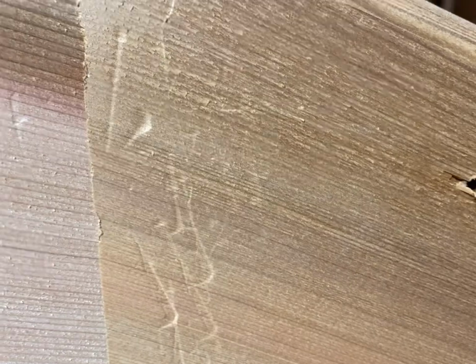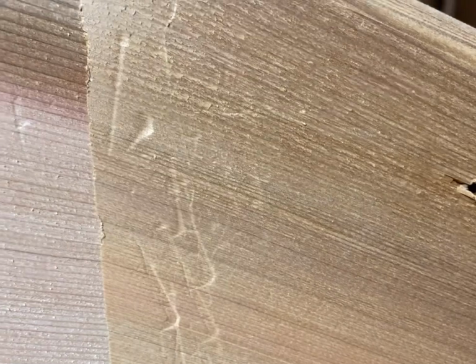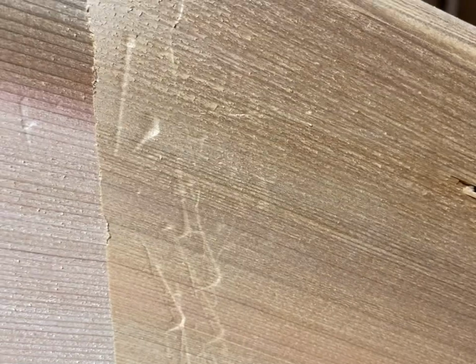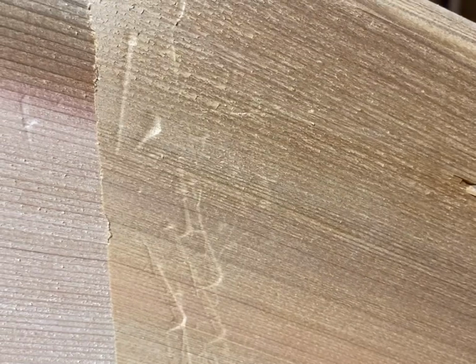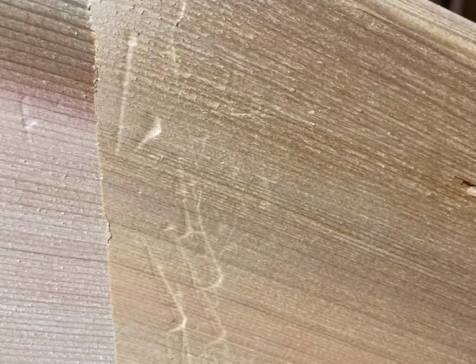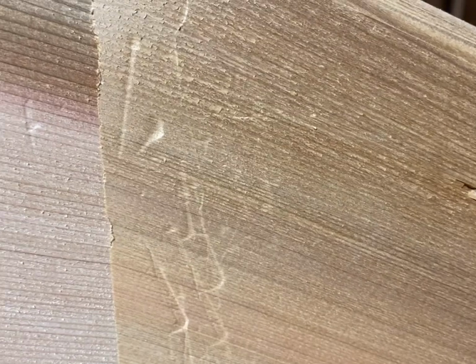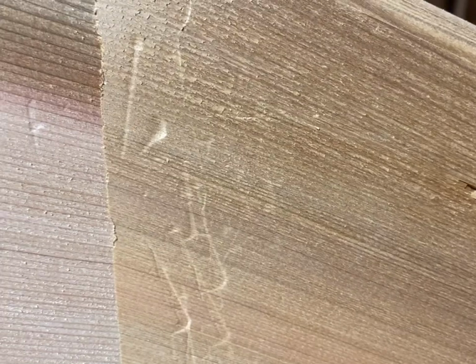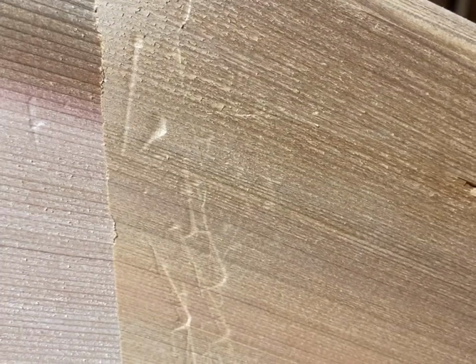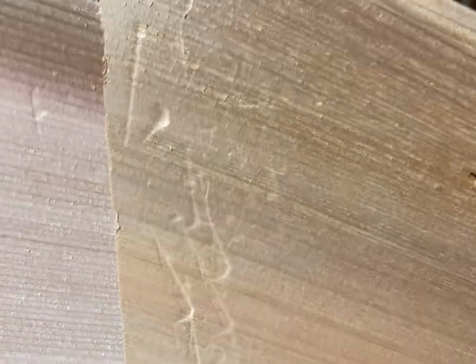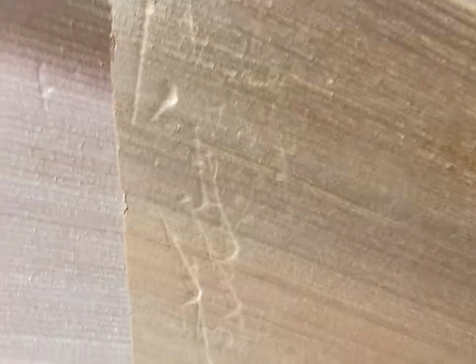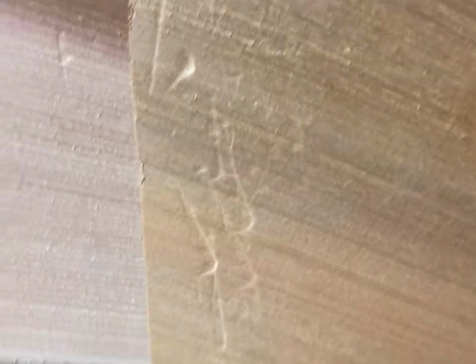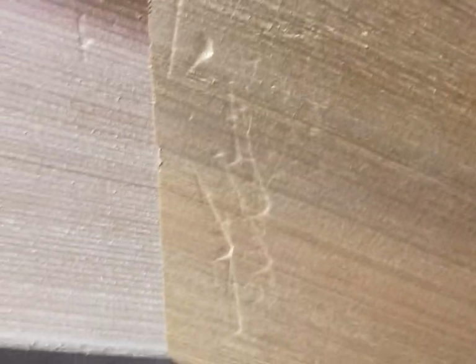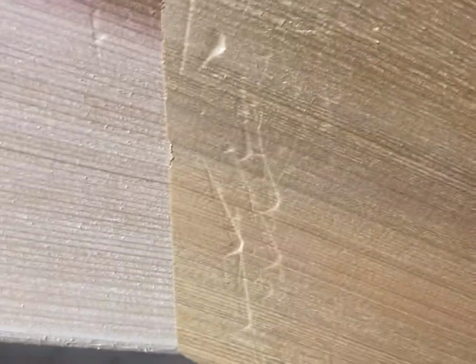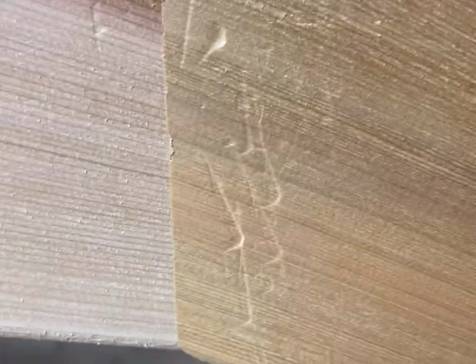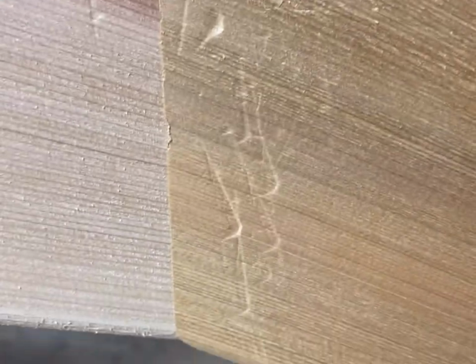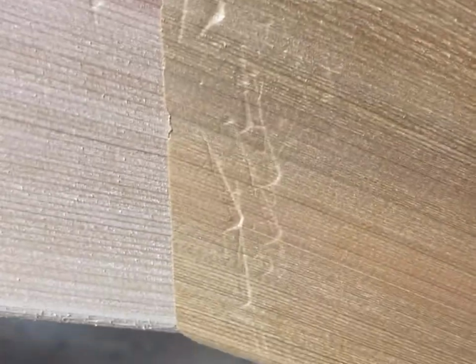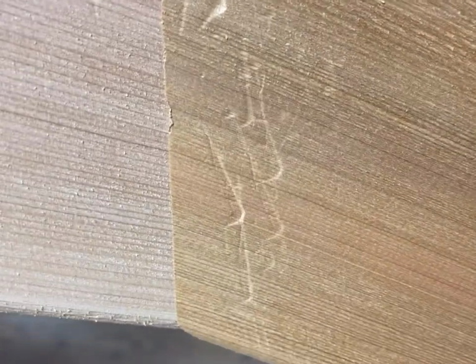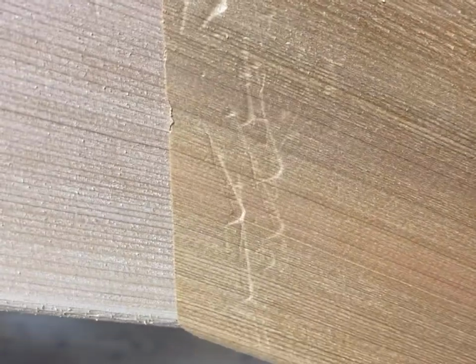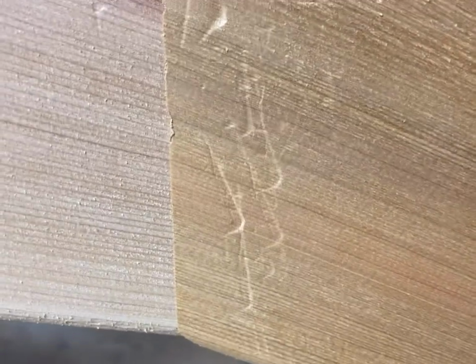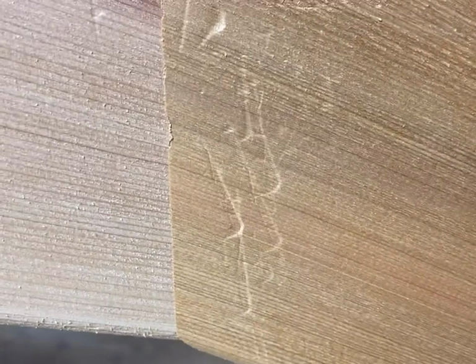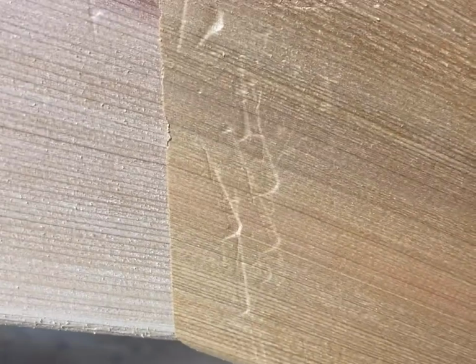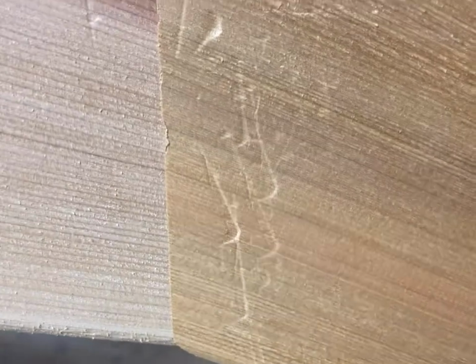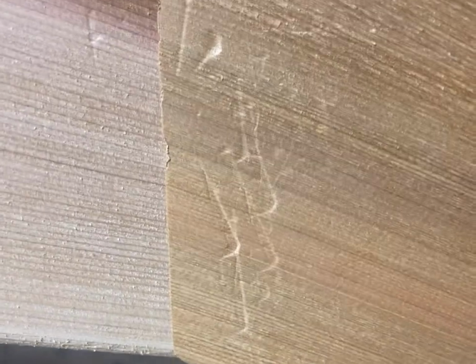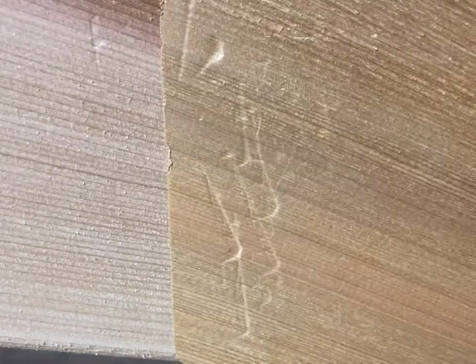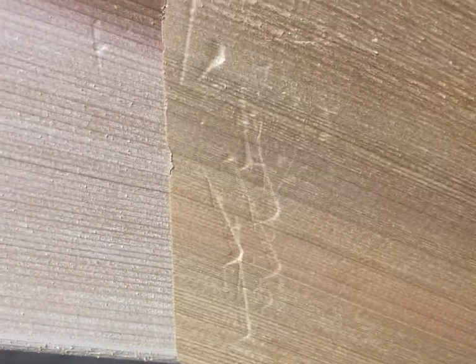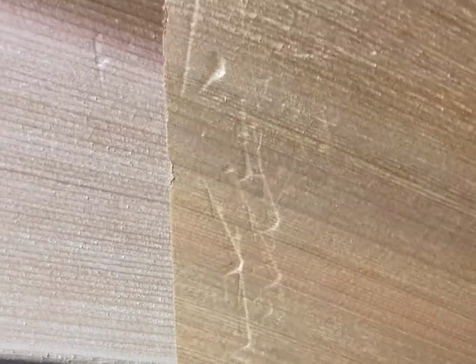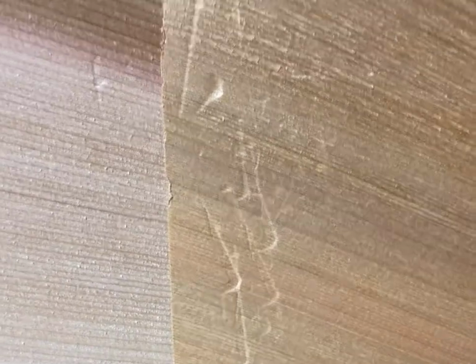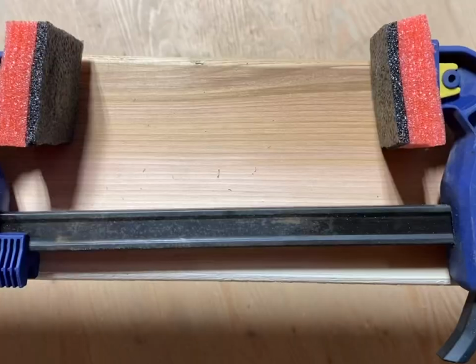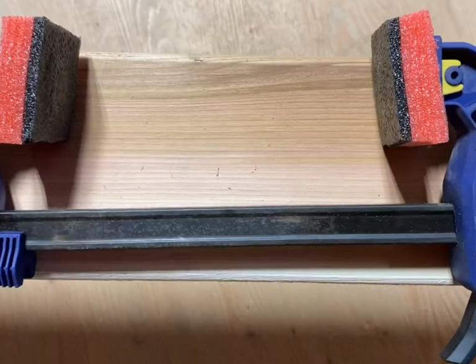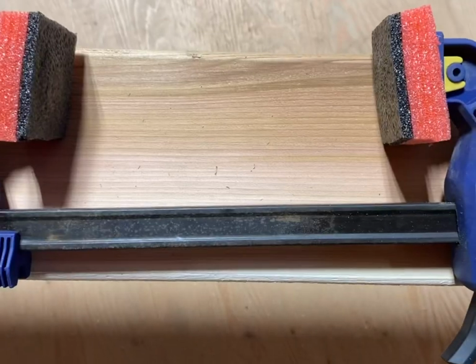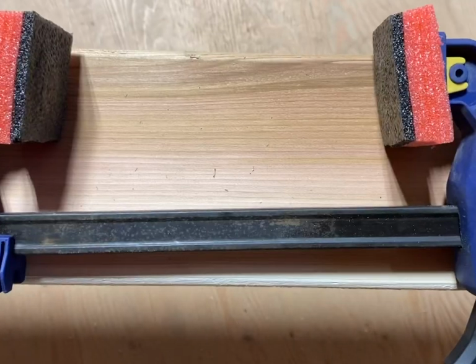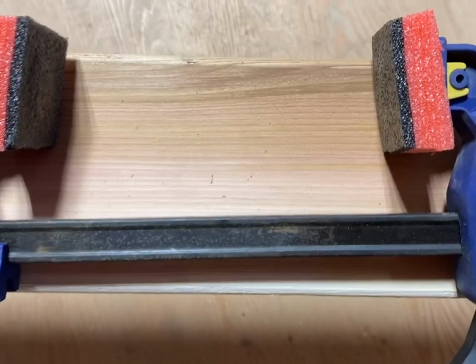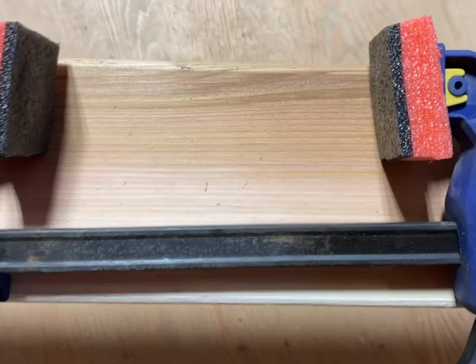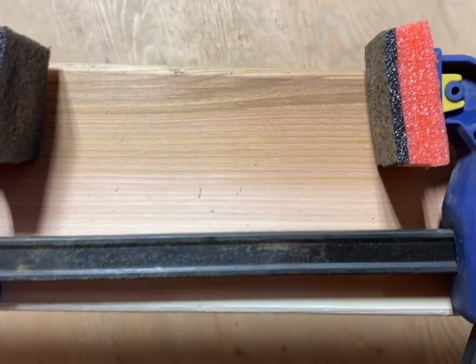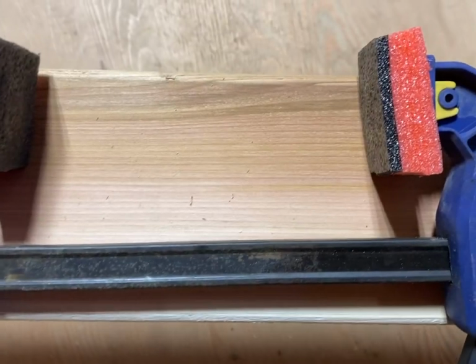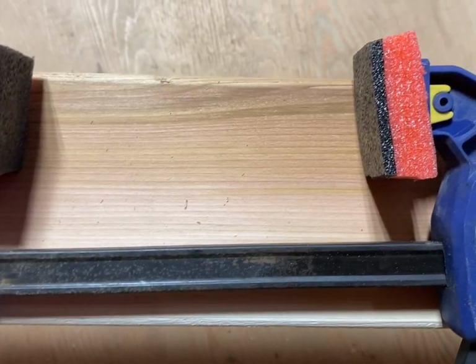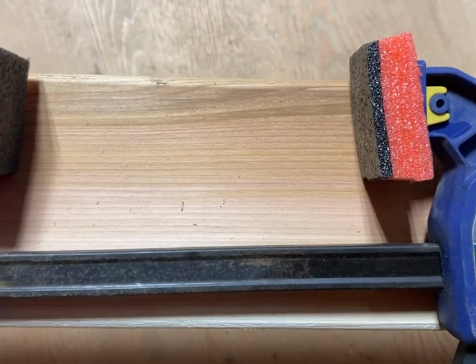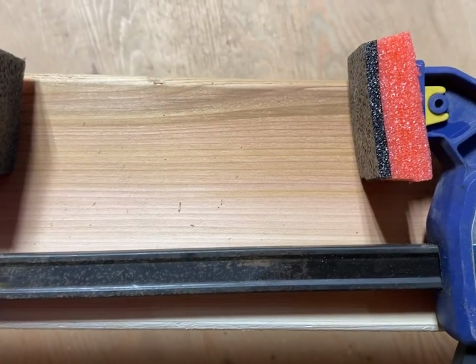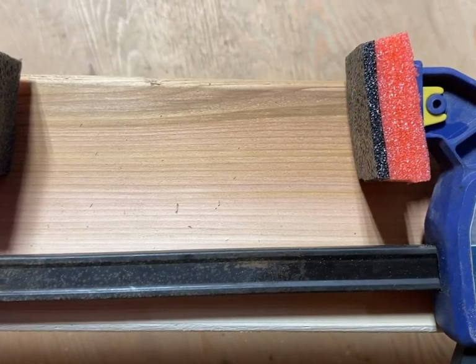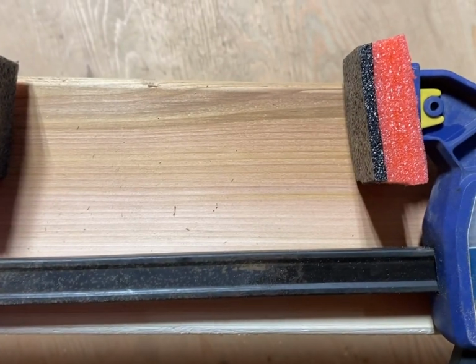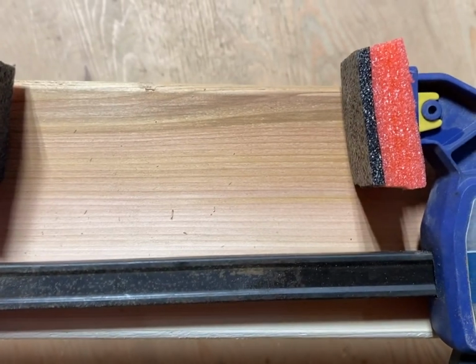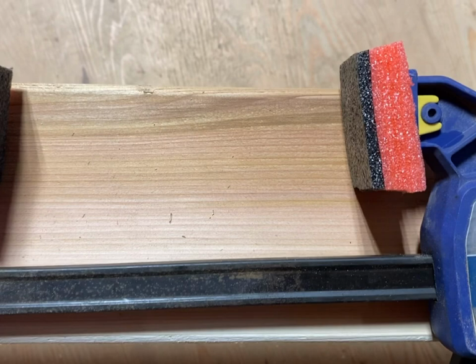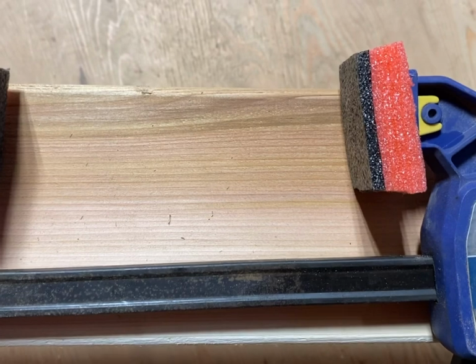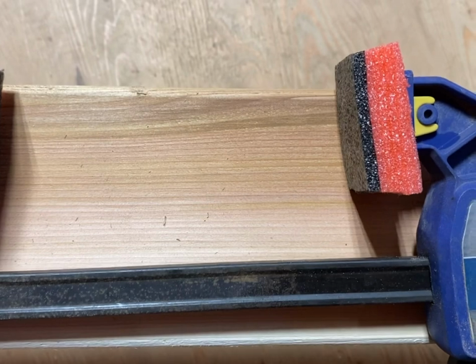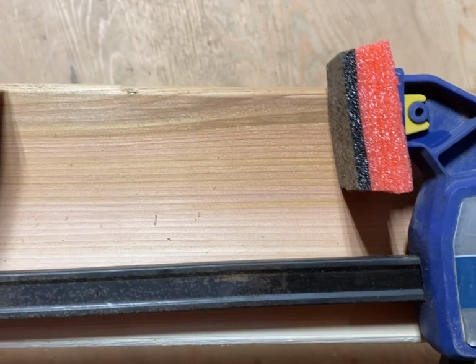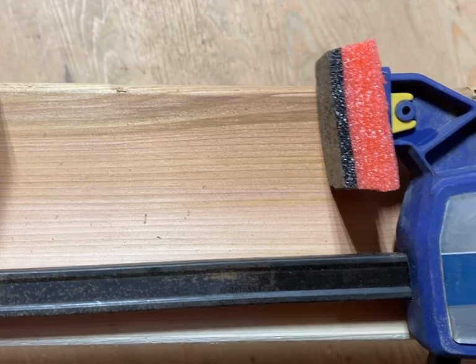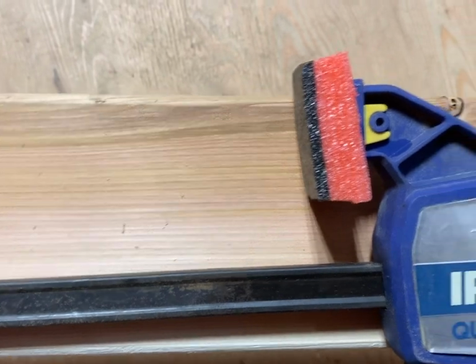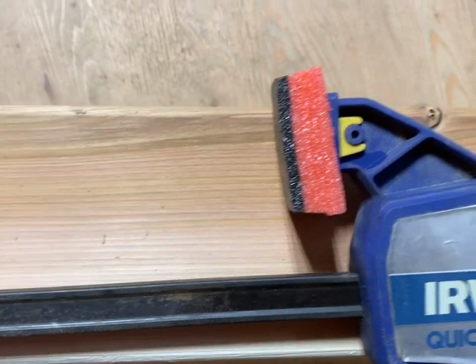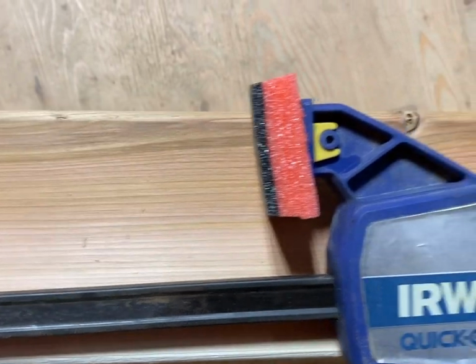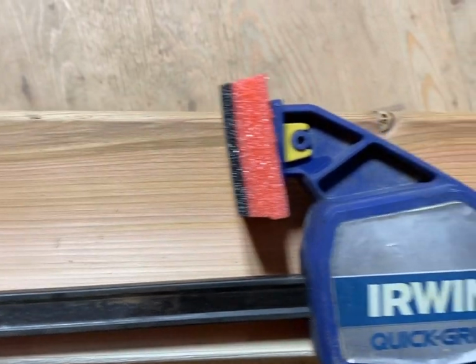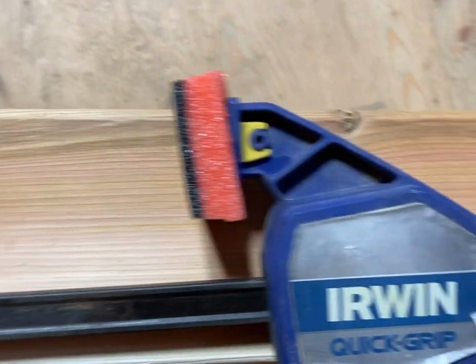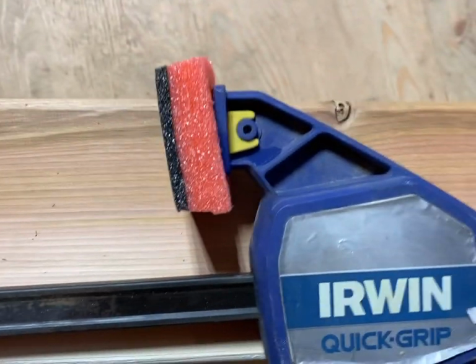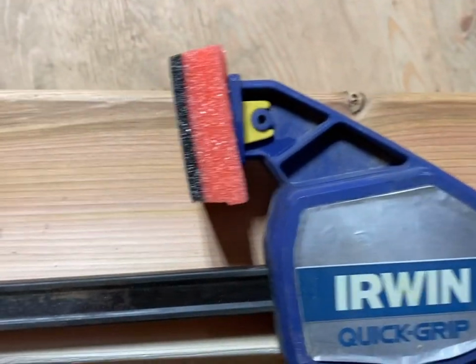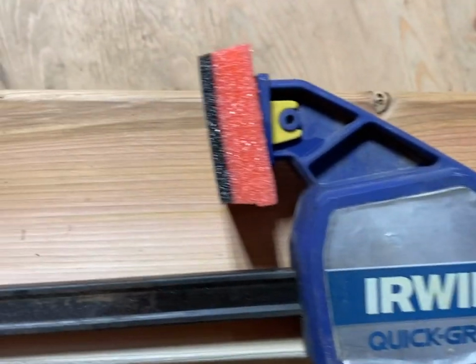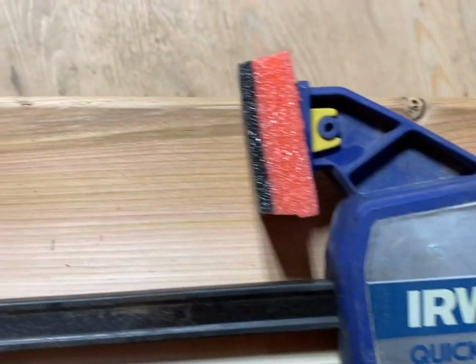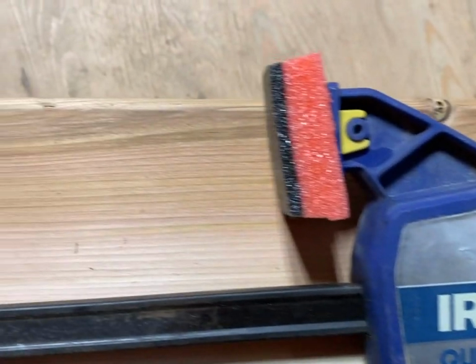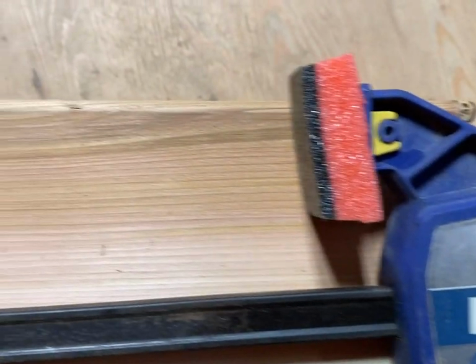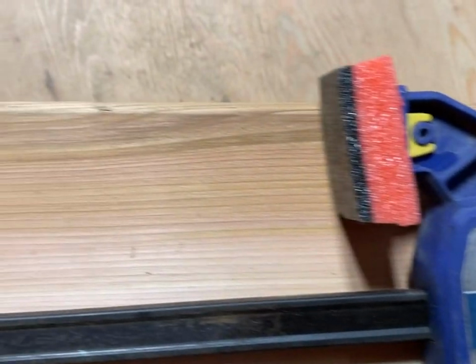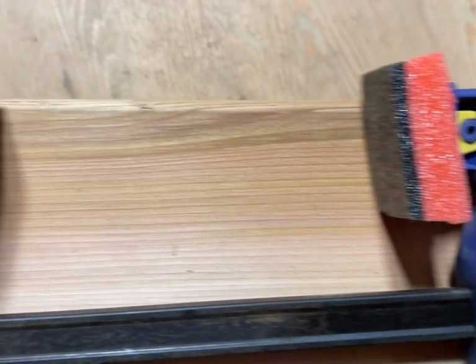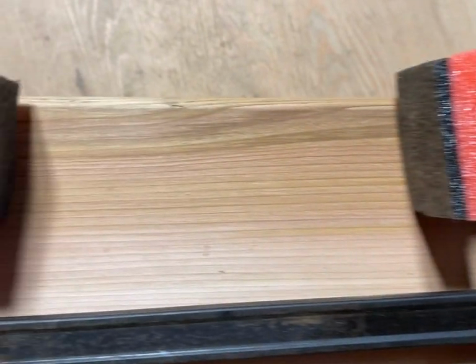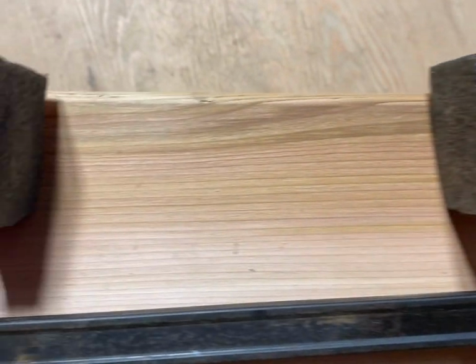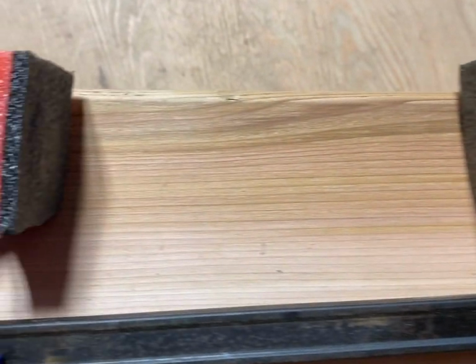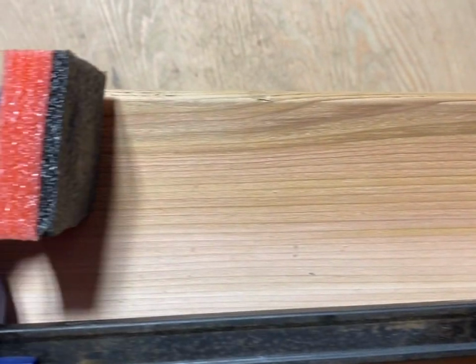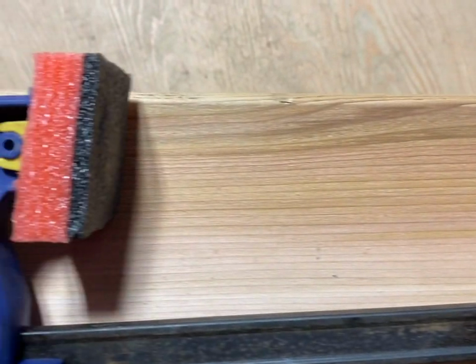Stu noticed the clamps were causing defects, so he added some kaizen foam to the end of the clamps to eliminate the damage.